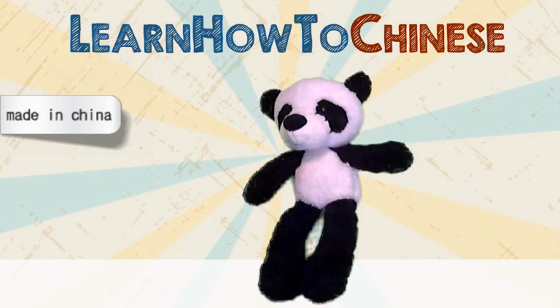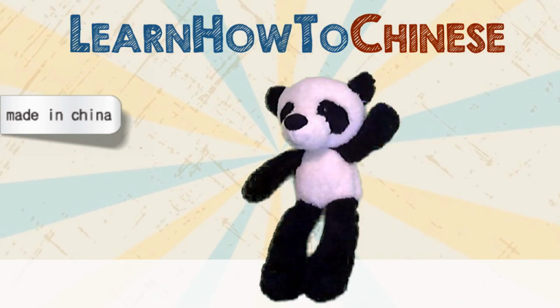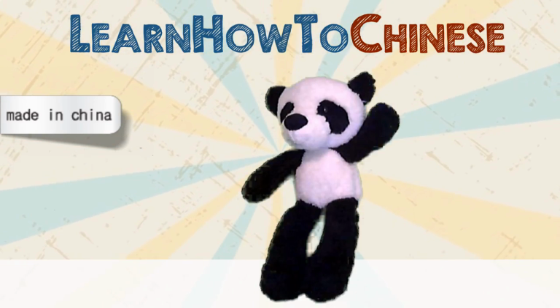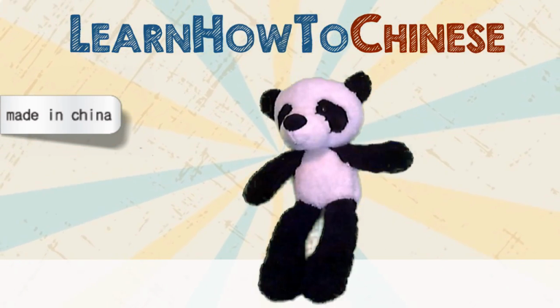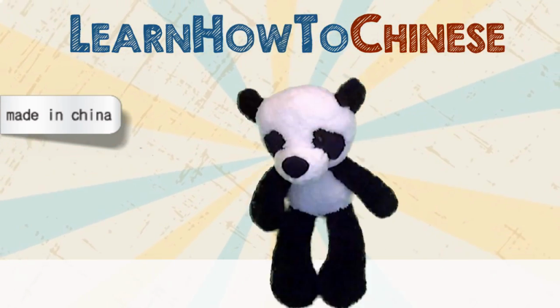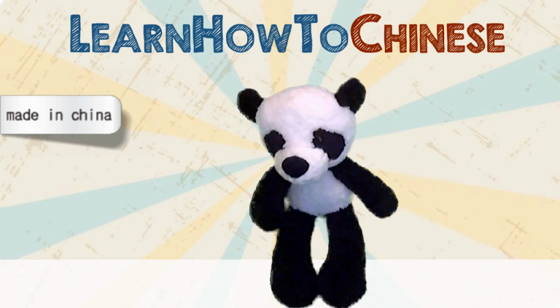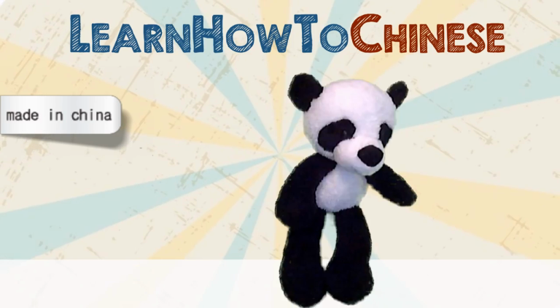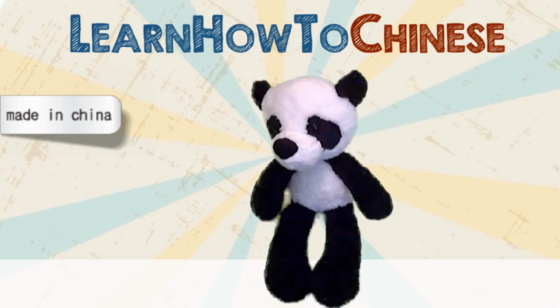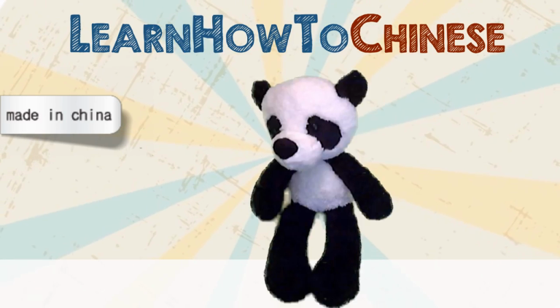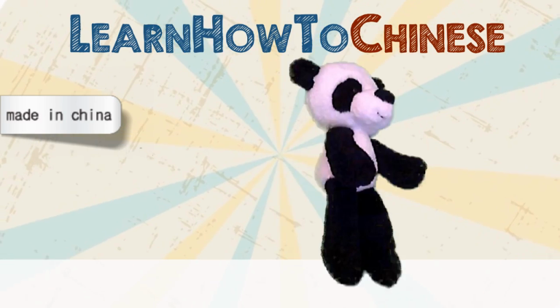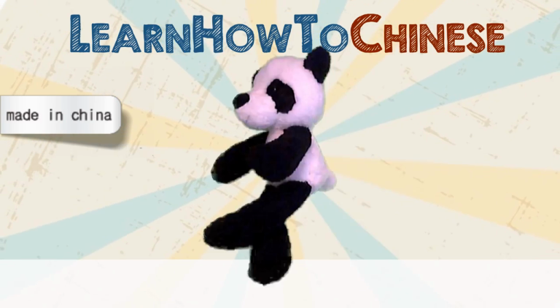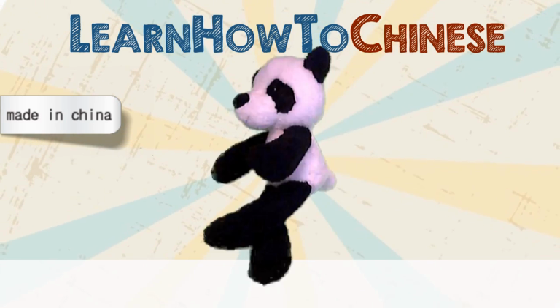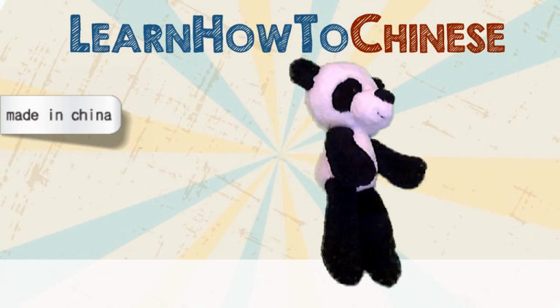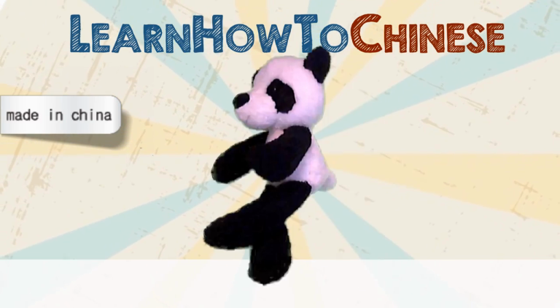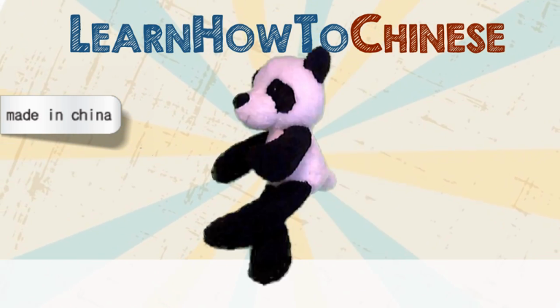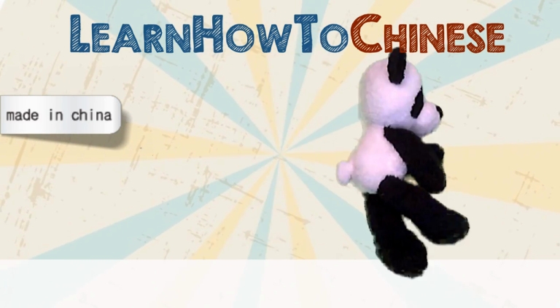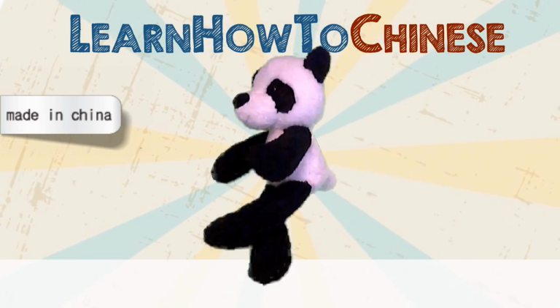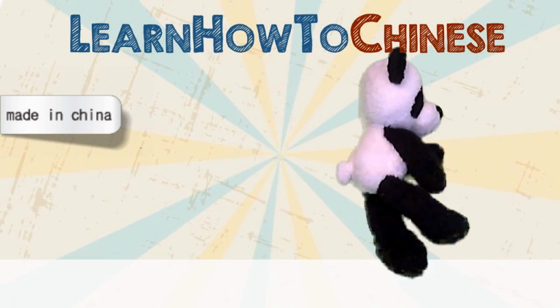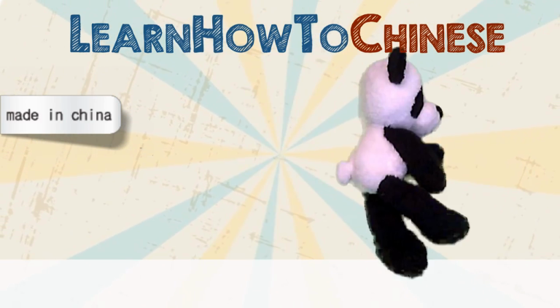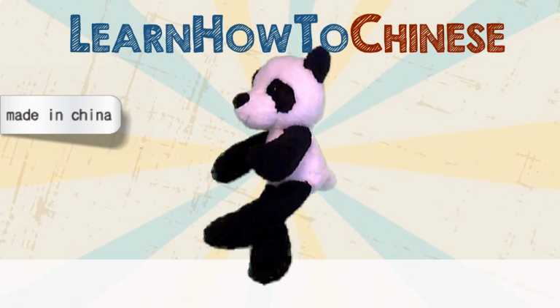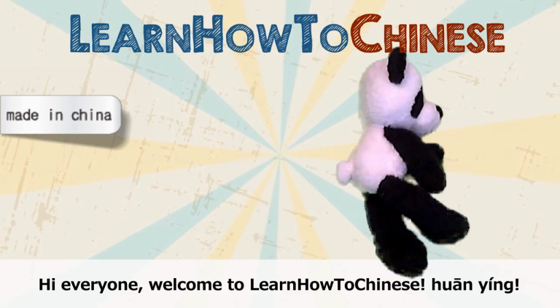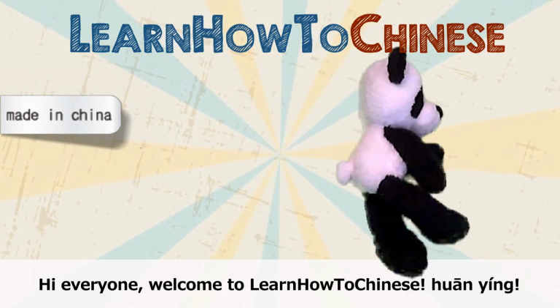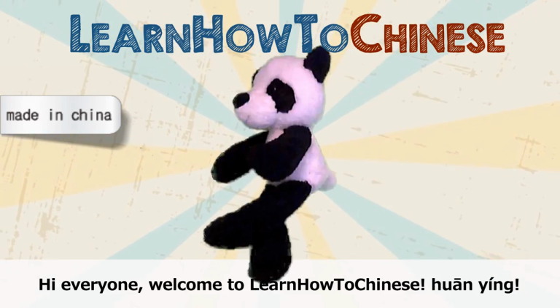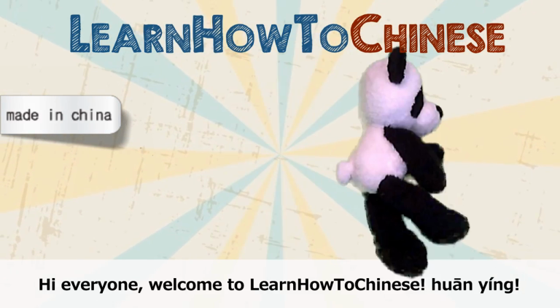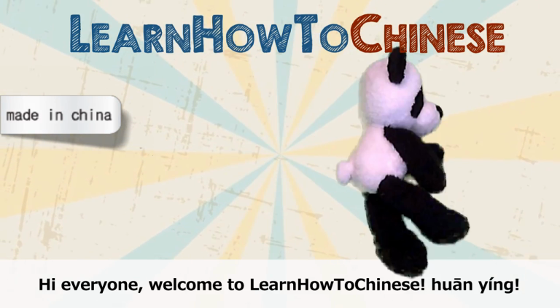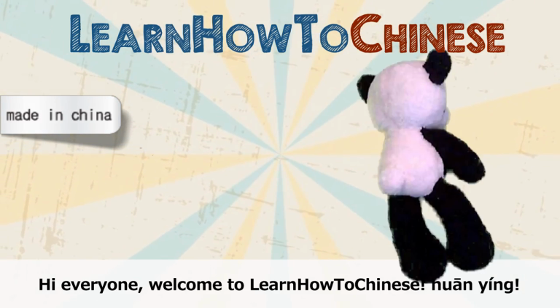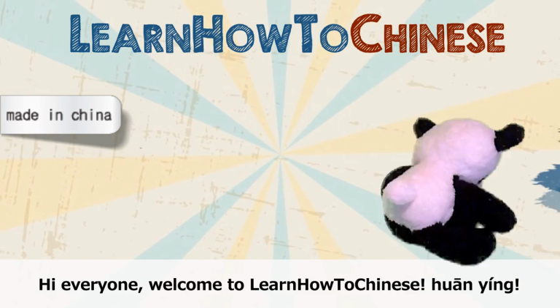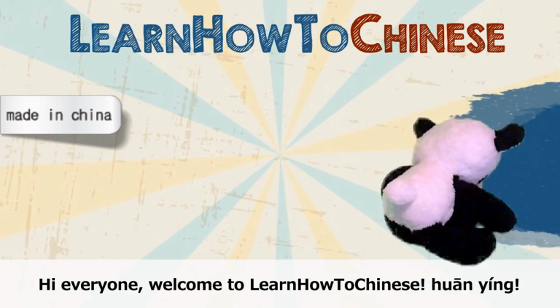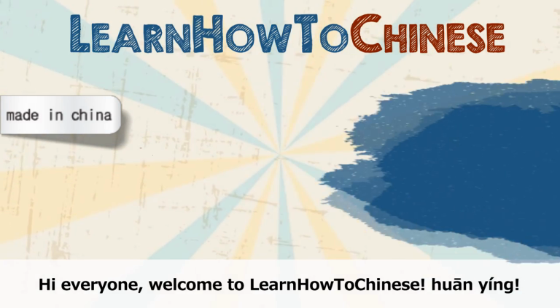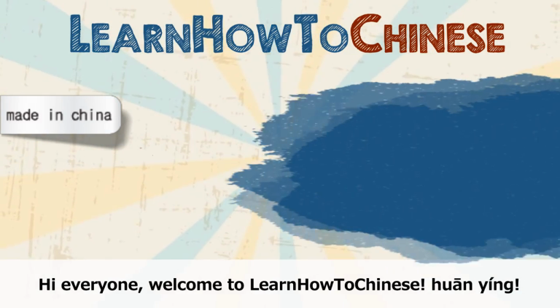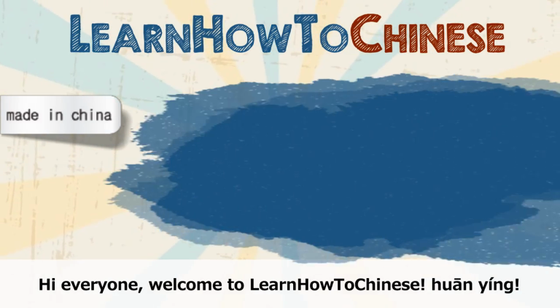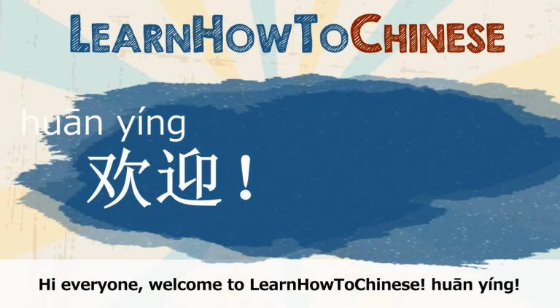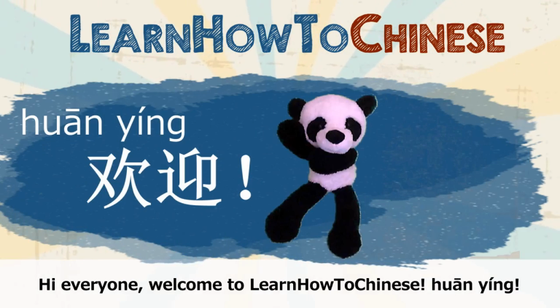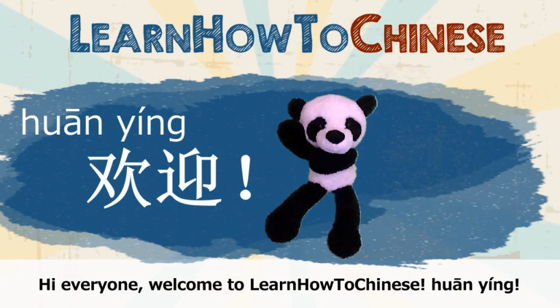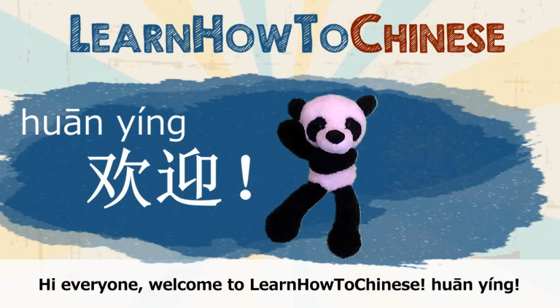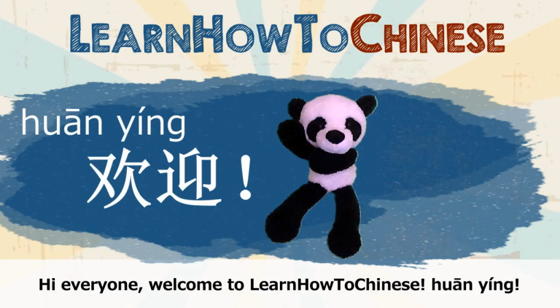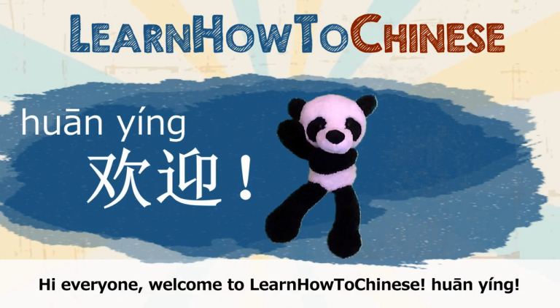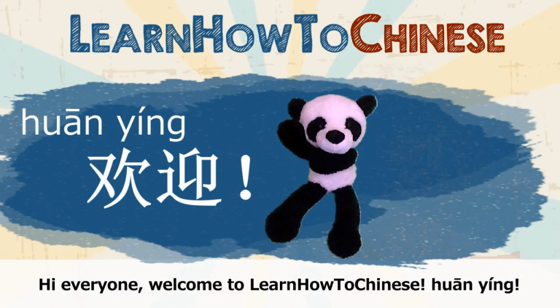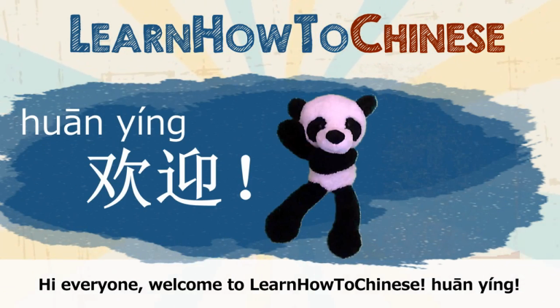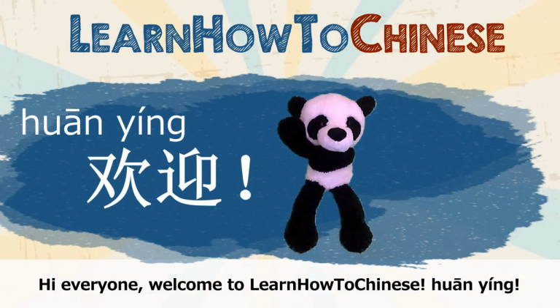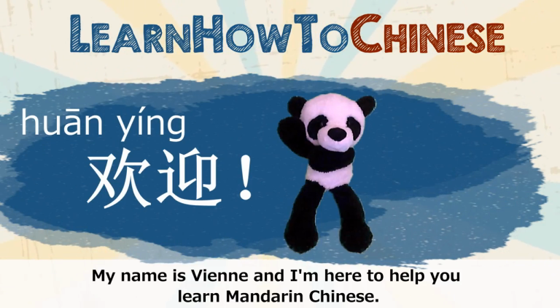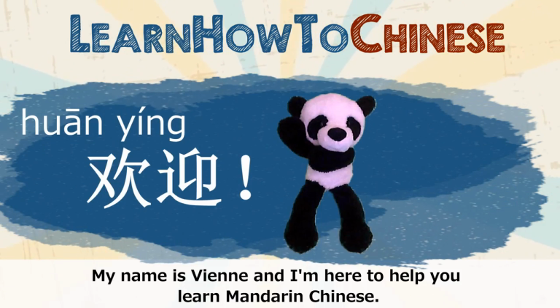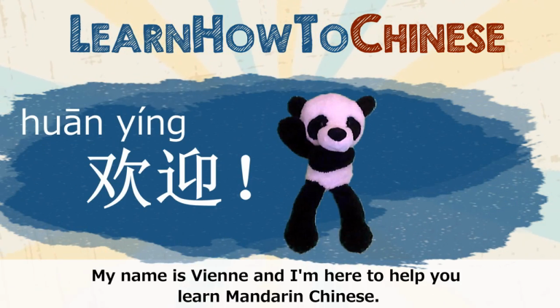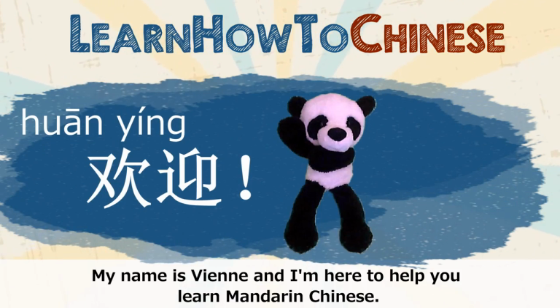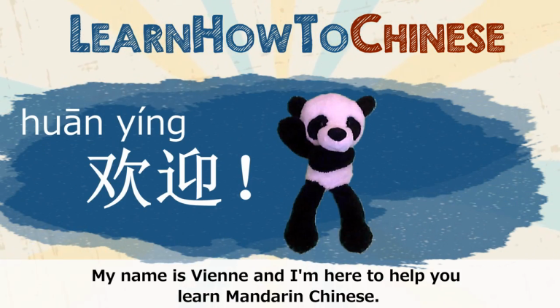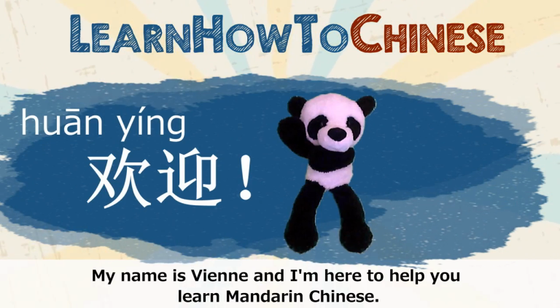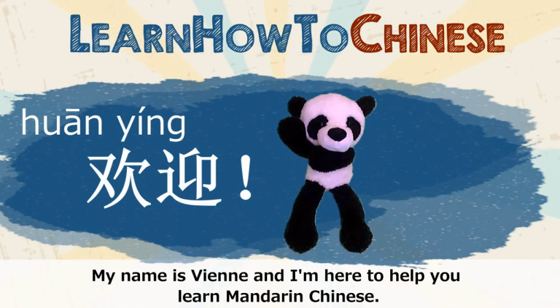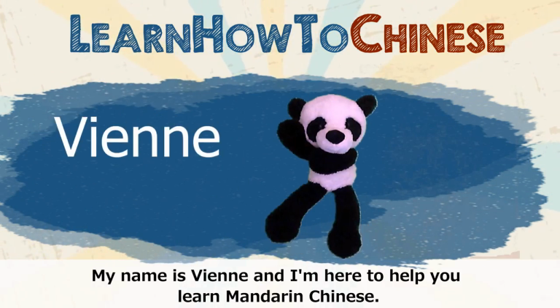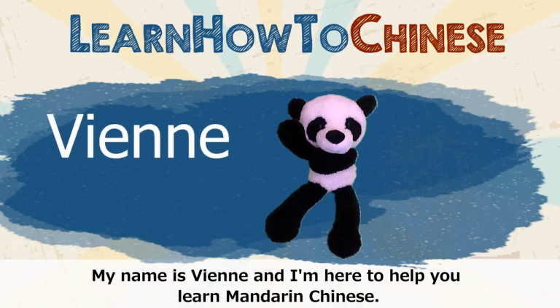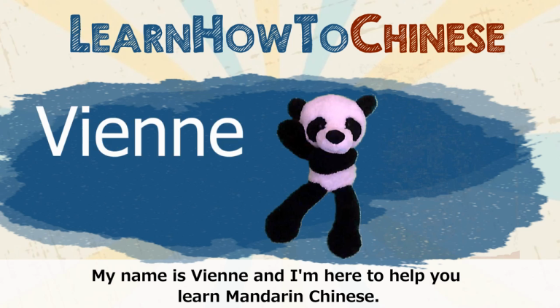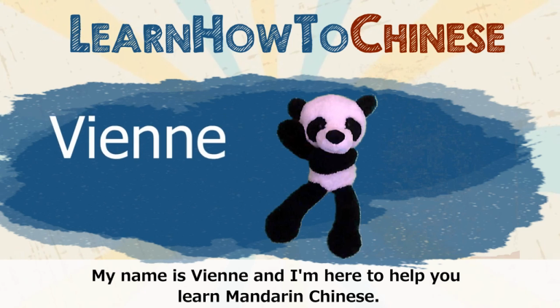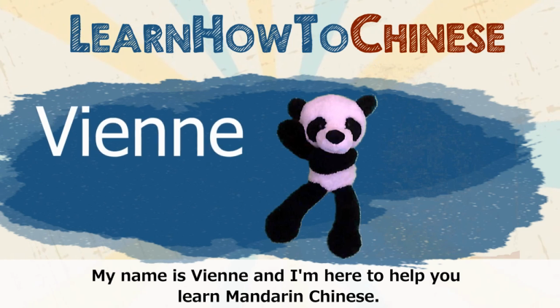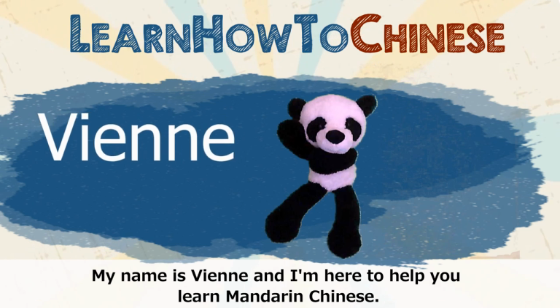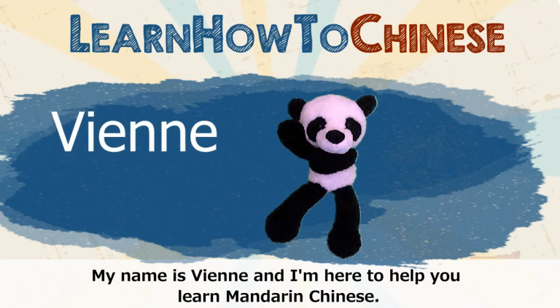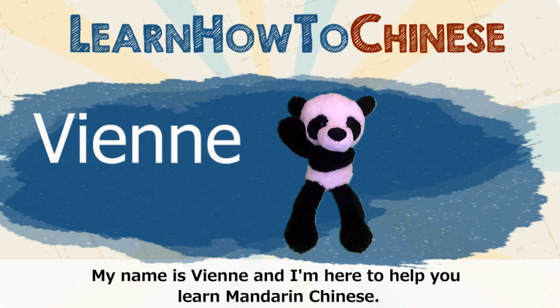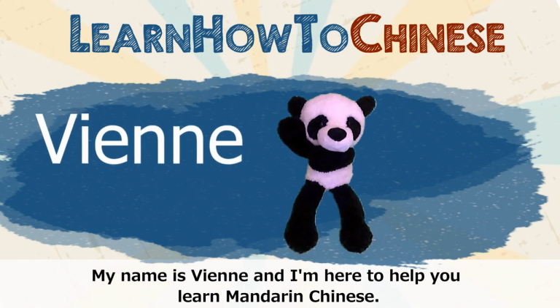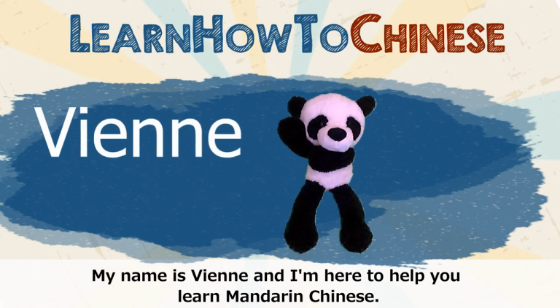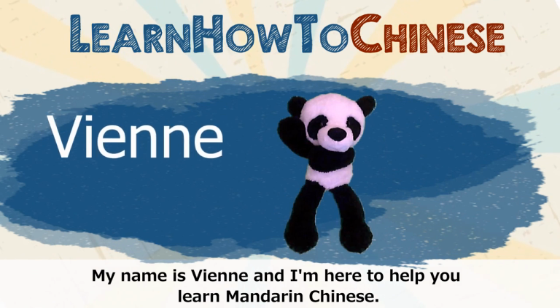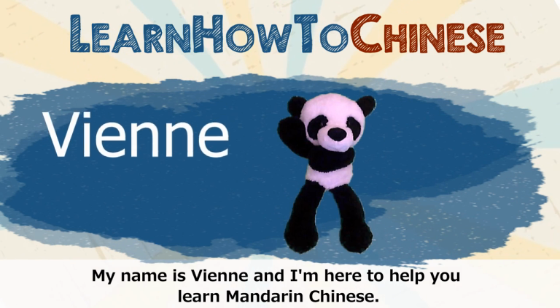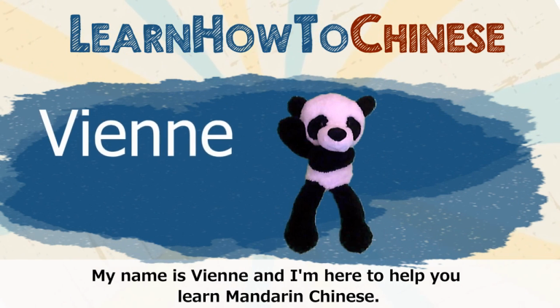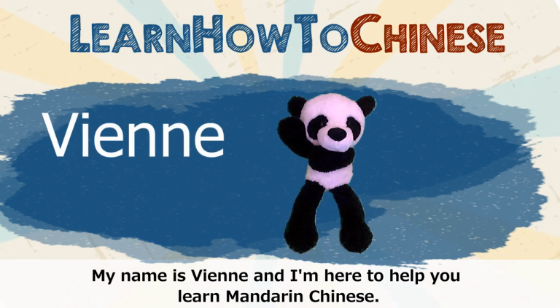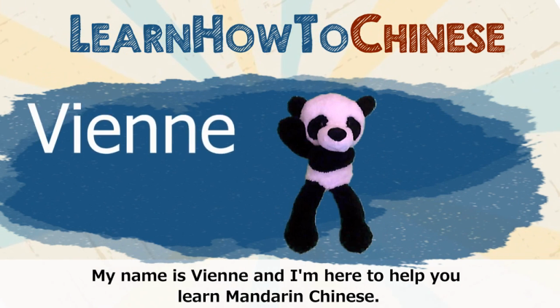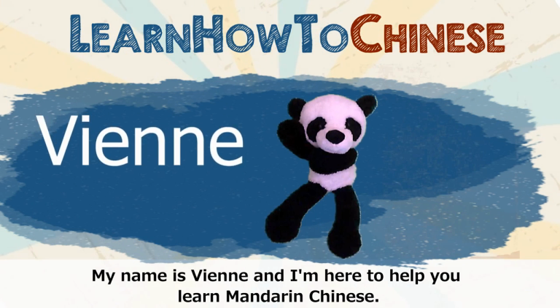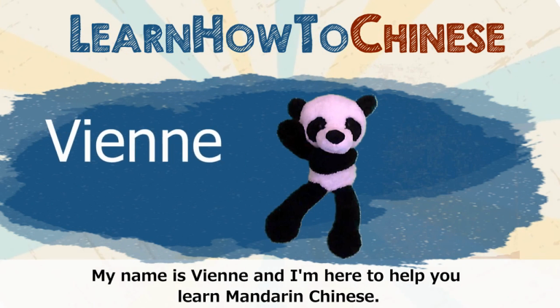Hi everyone, welcome to Learn How to Chinese. My name is Vienna and I'm here to help you learn Mandarin Chinese.